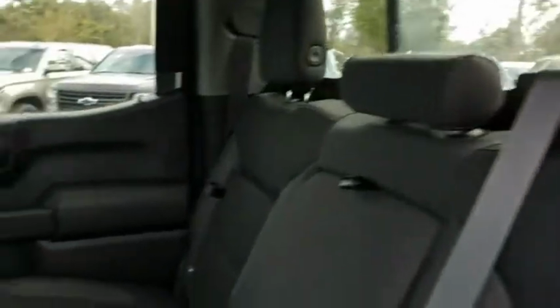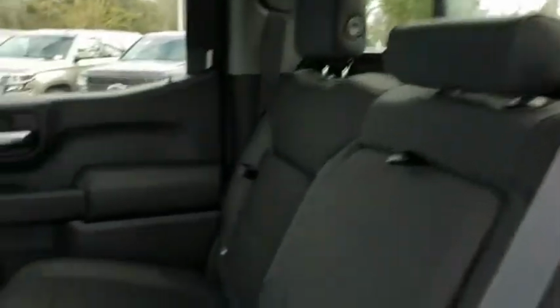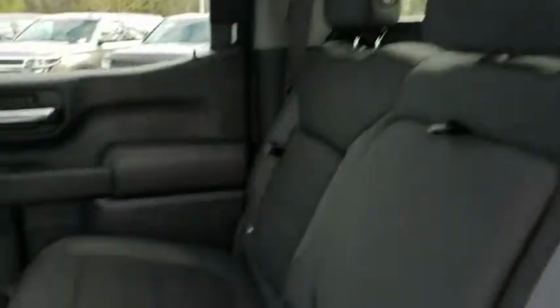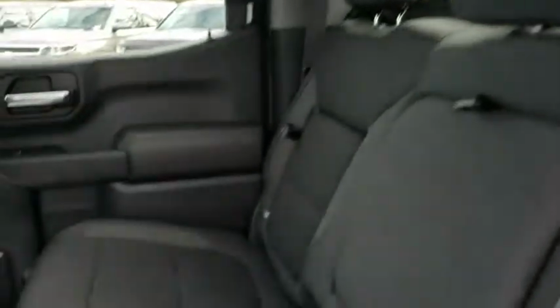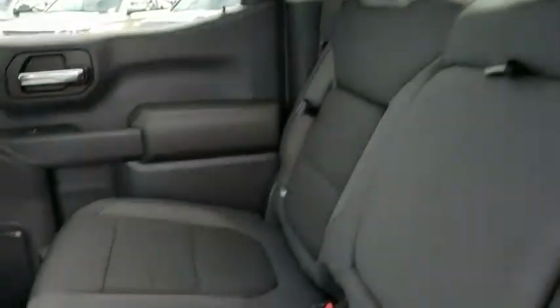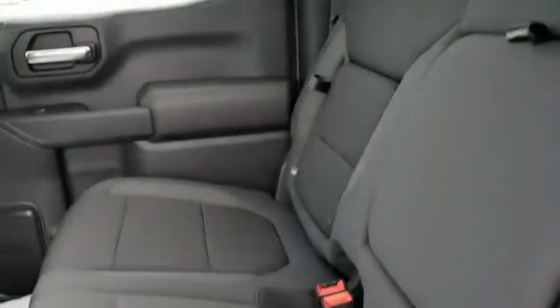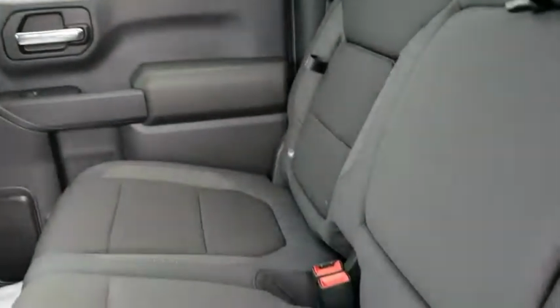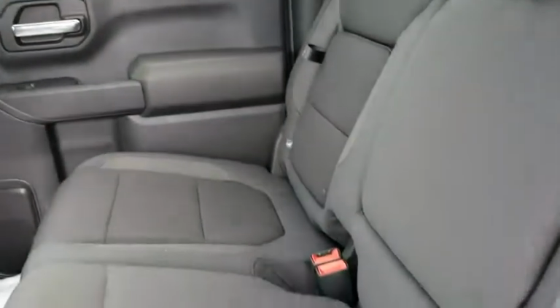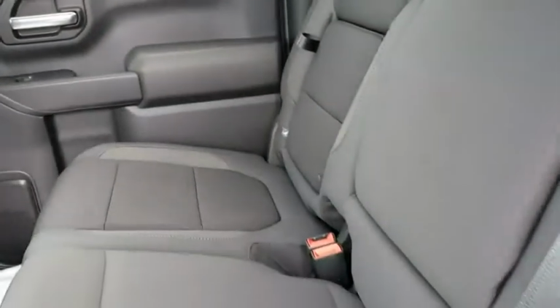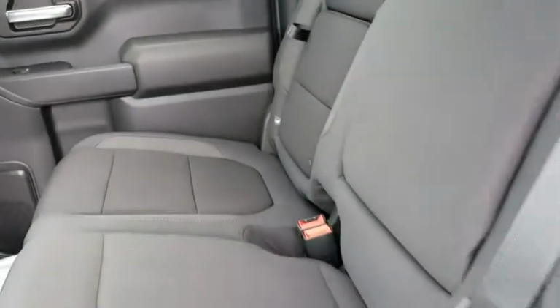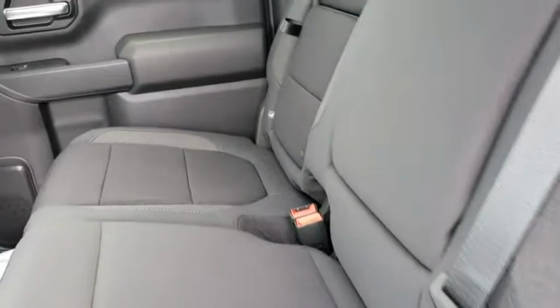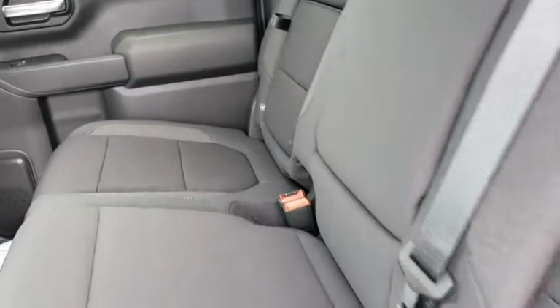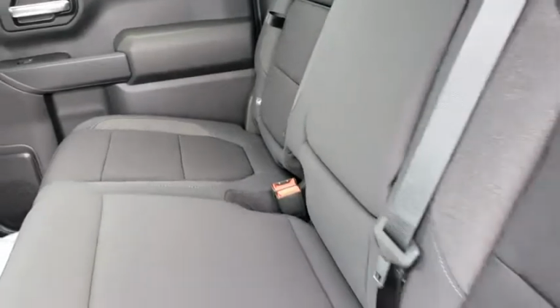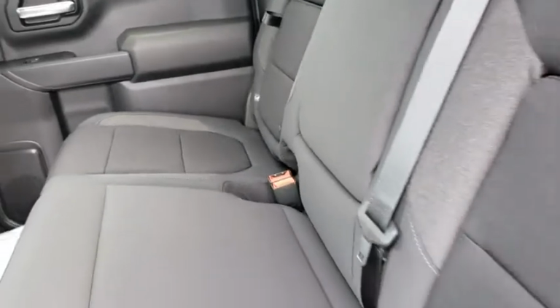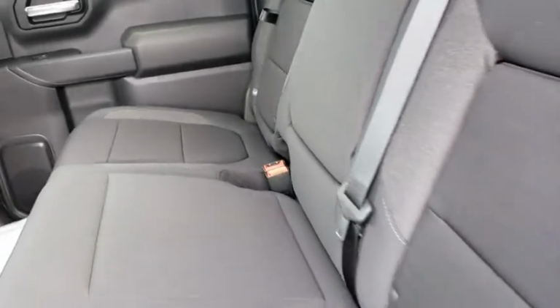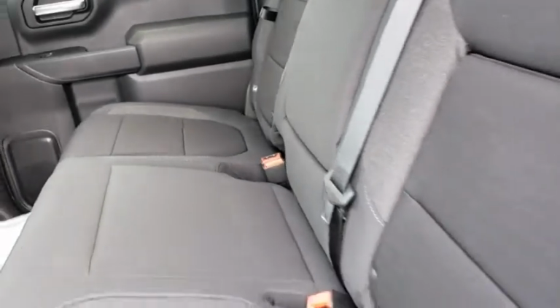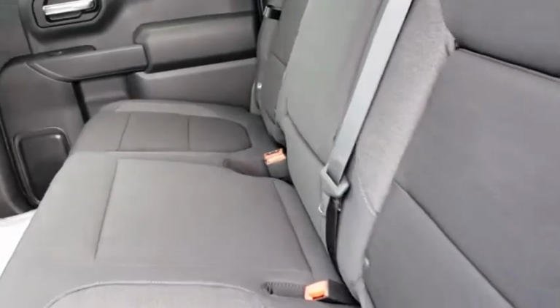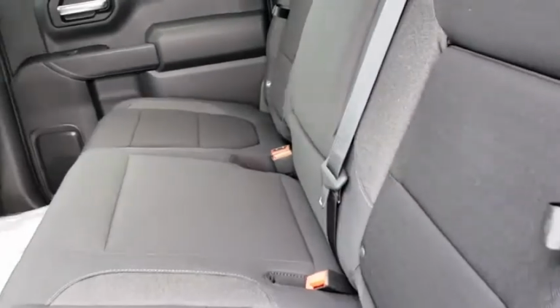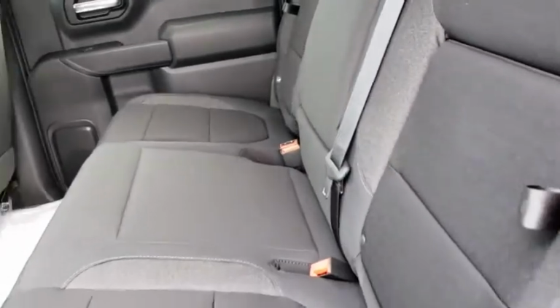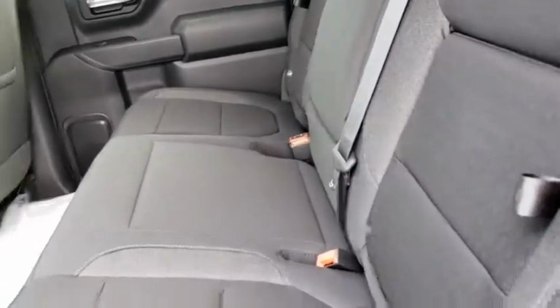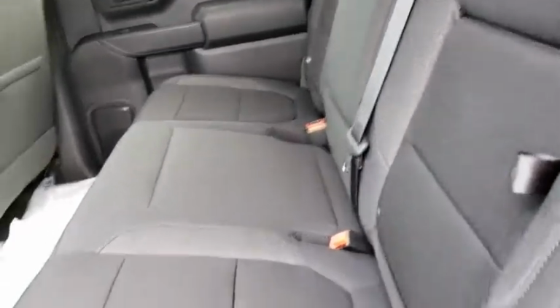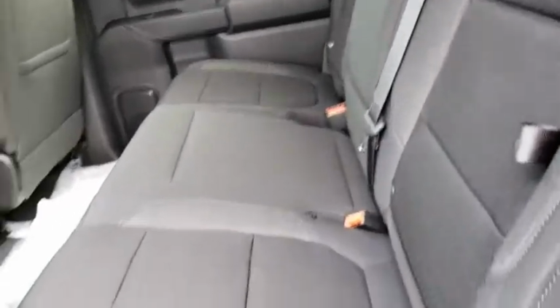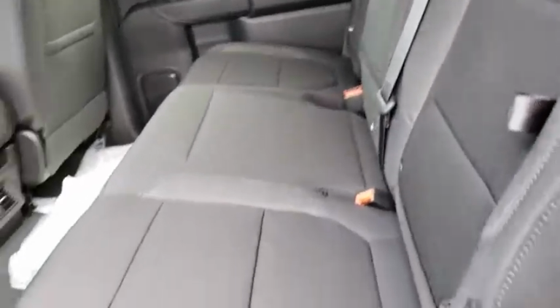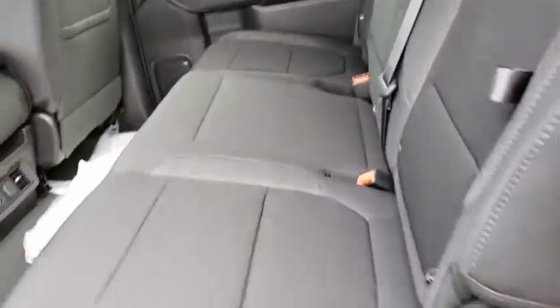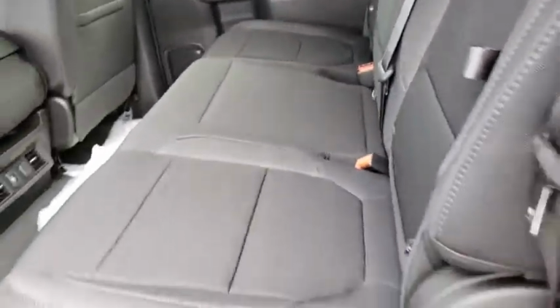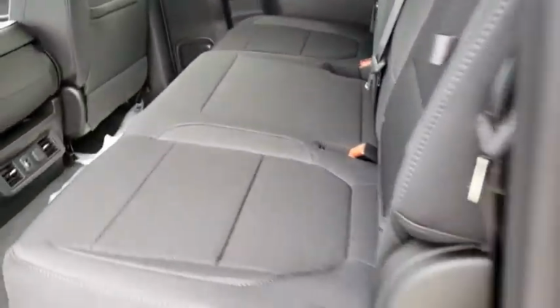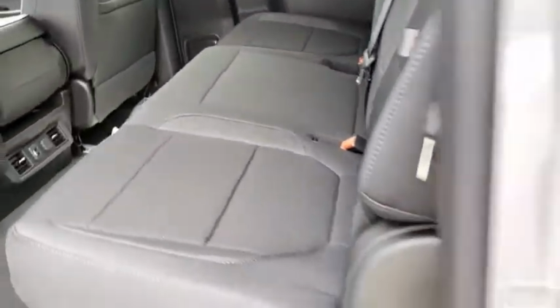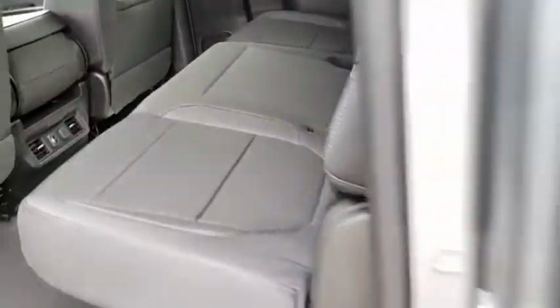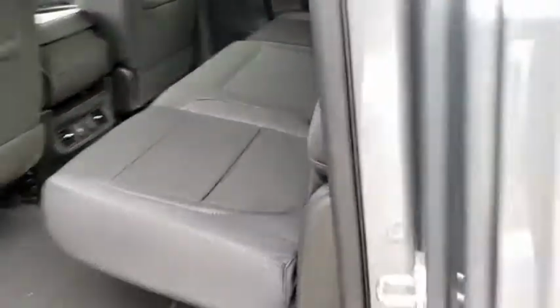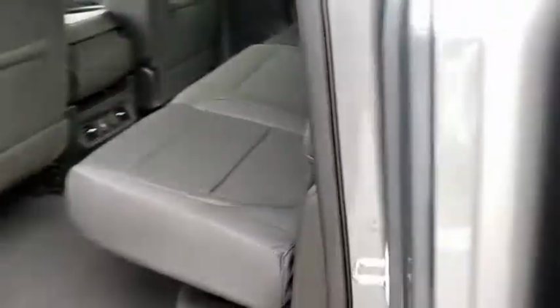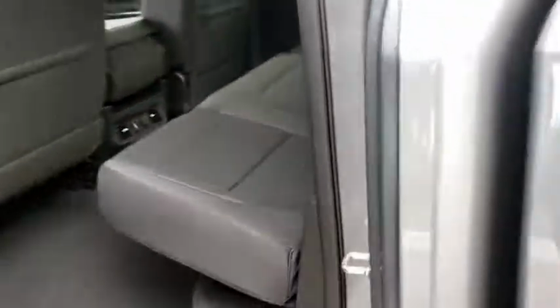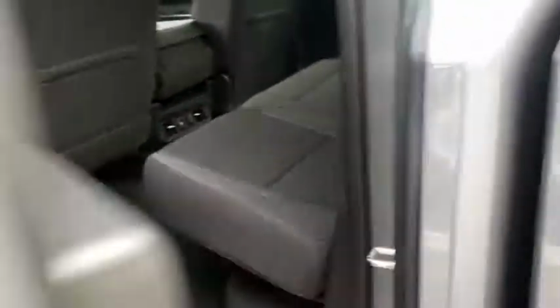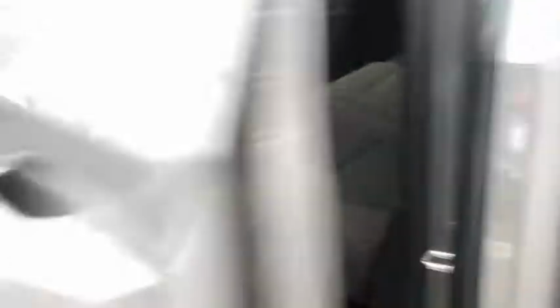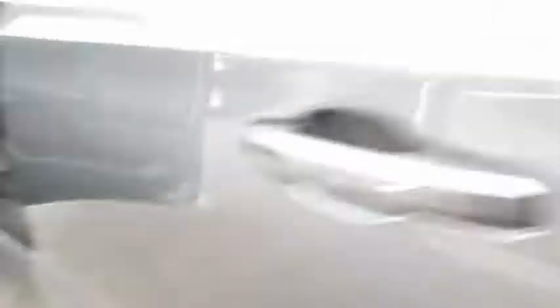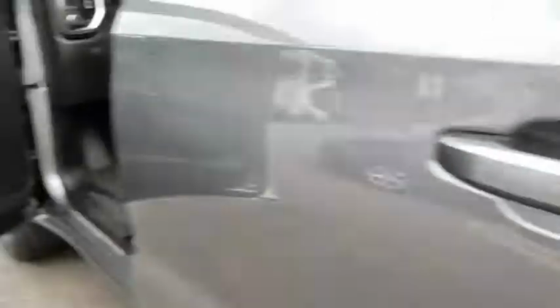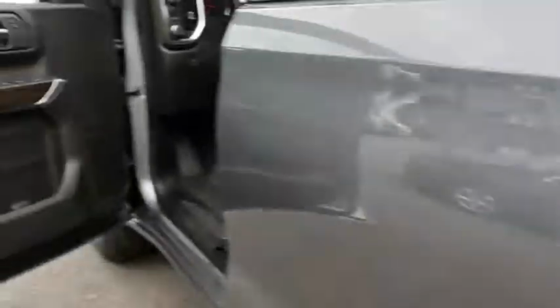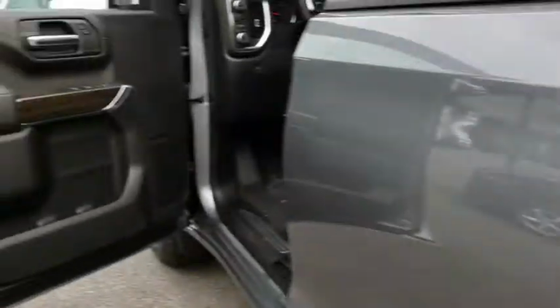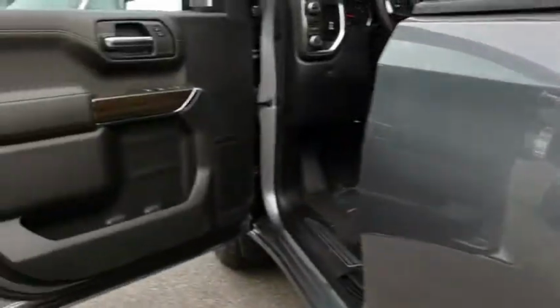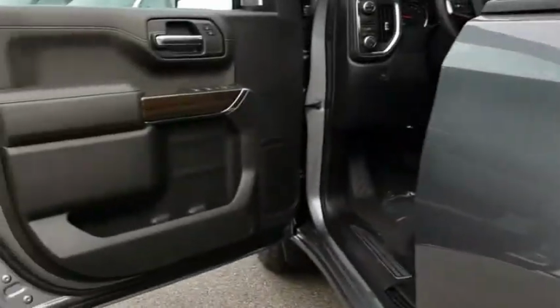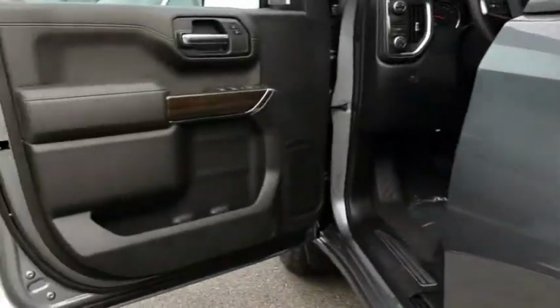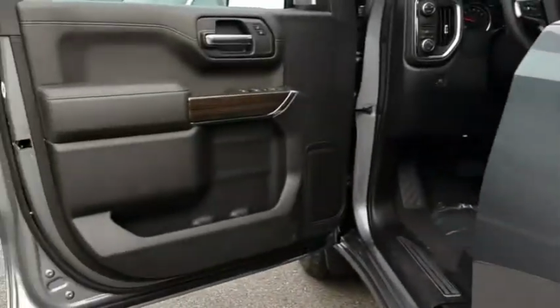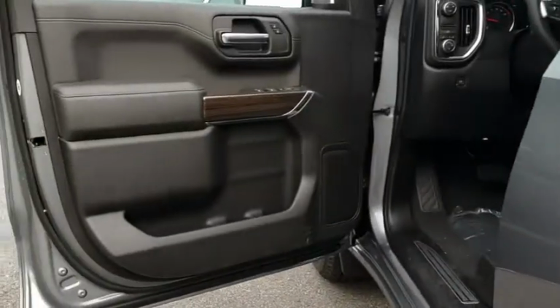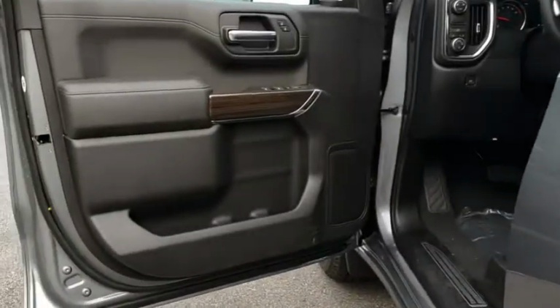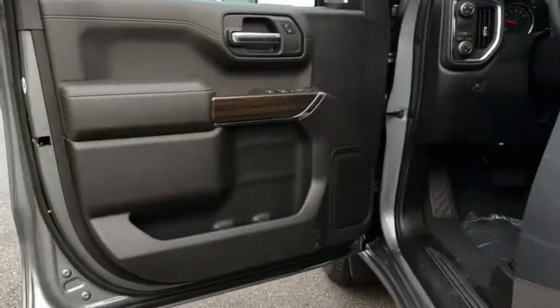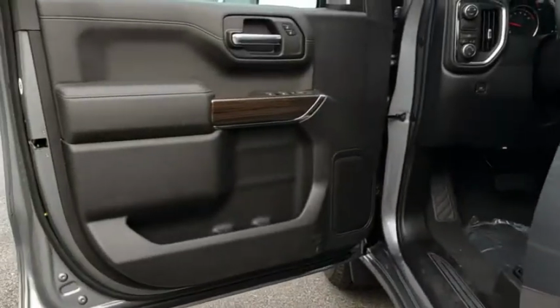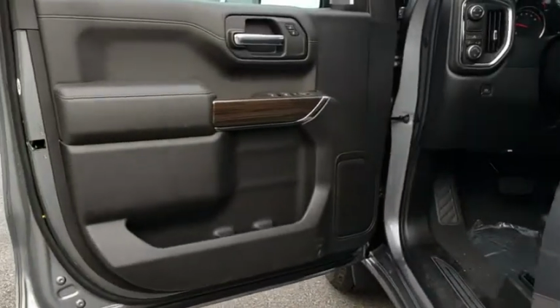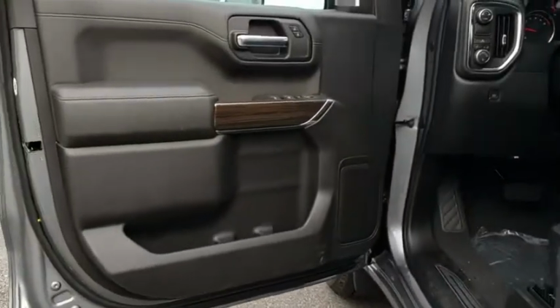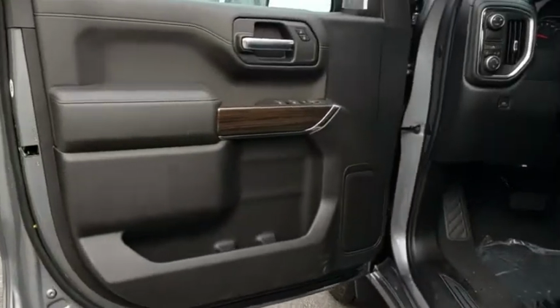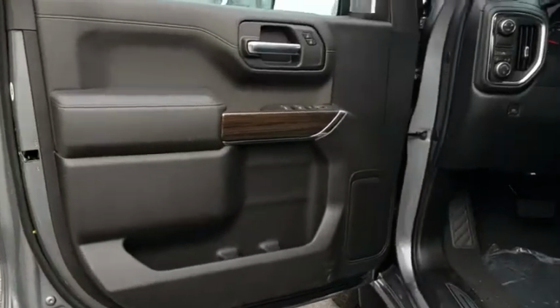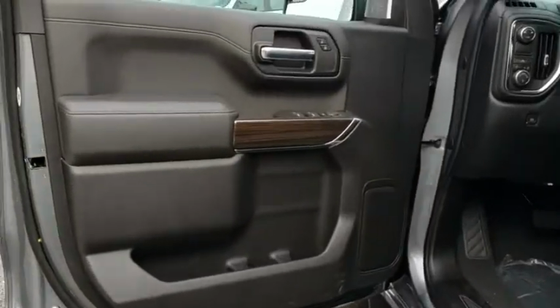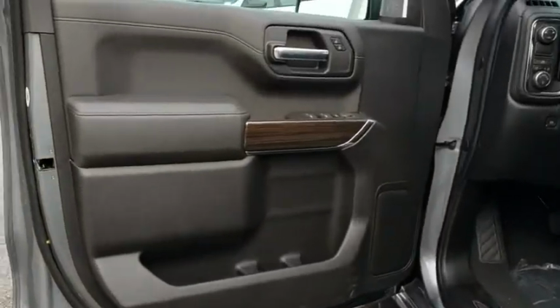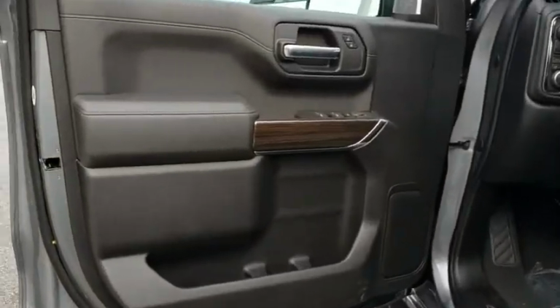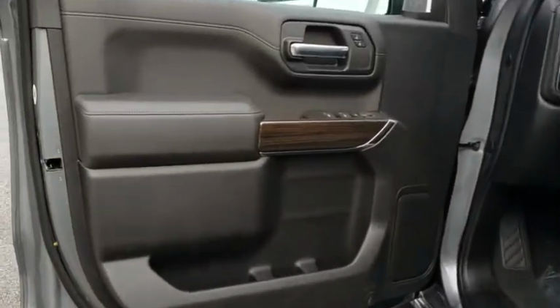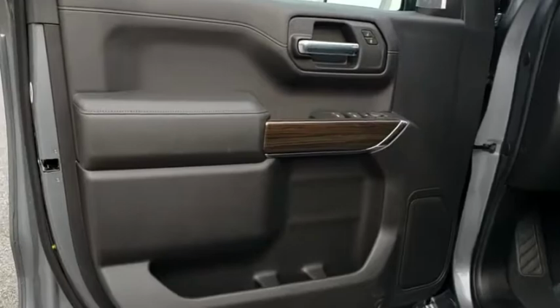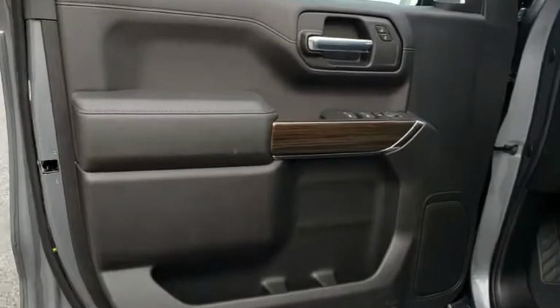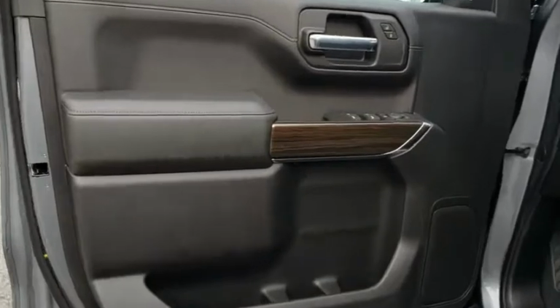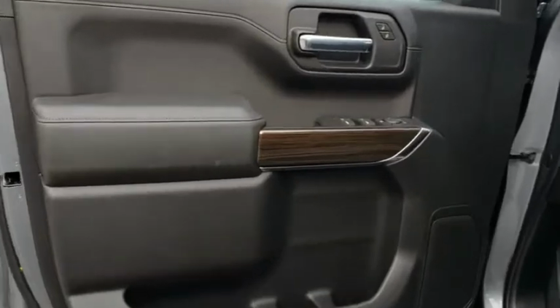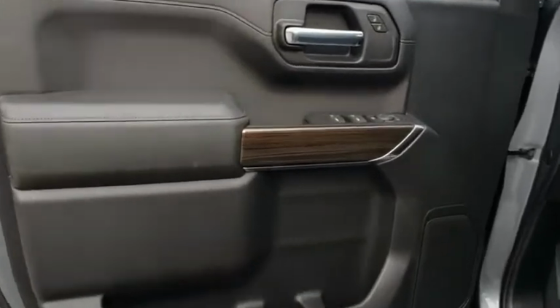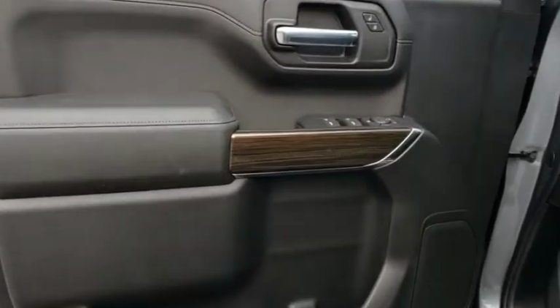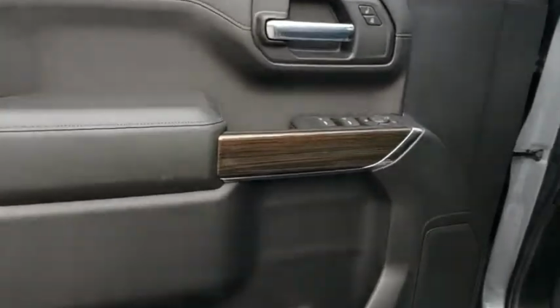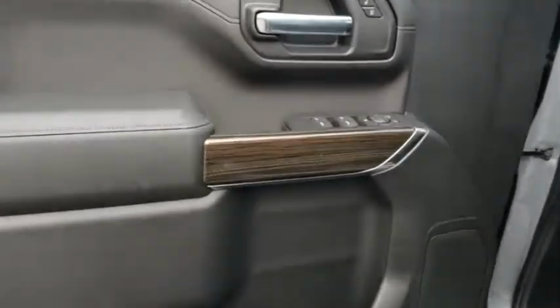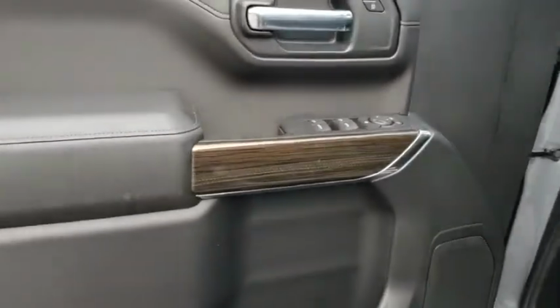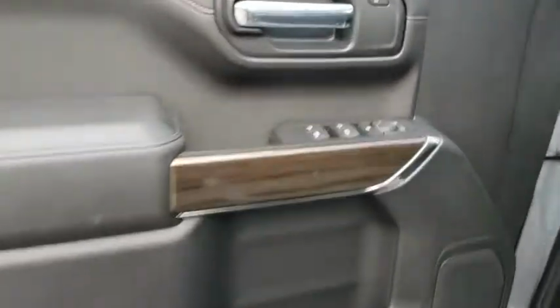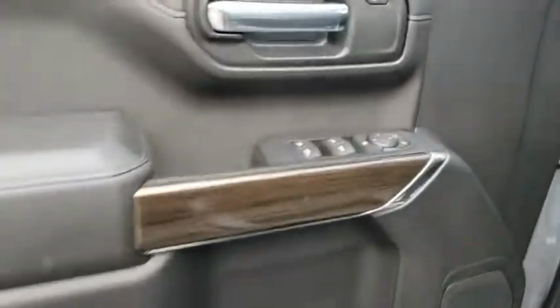MP3 player, passenger airbag, power door locks, electronic stability control, power windows, side head airbag.